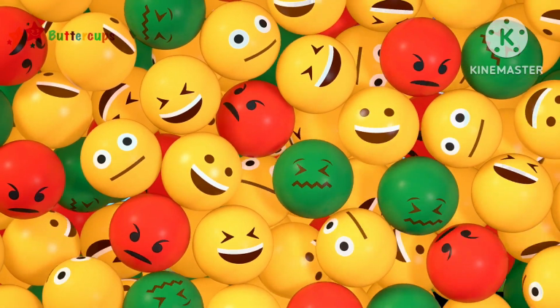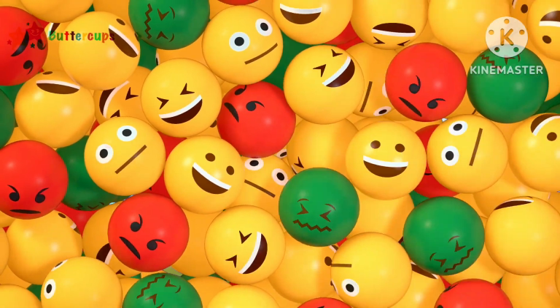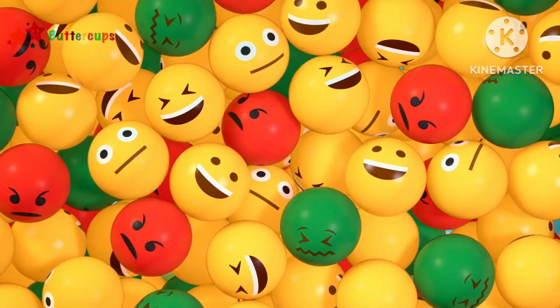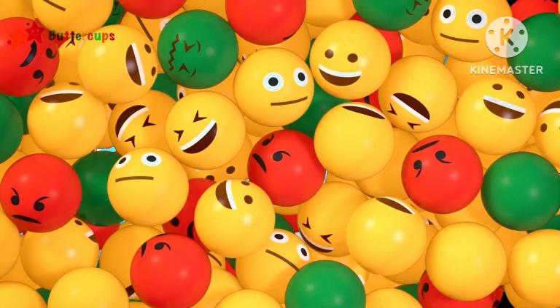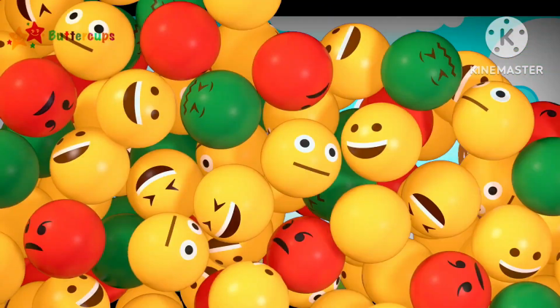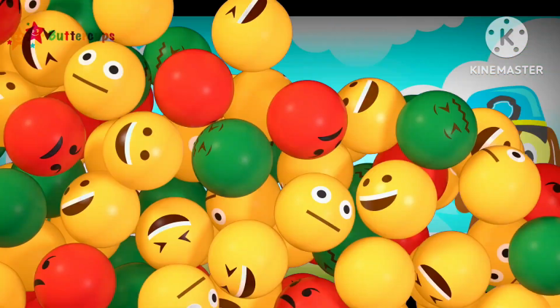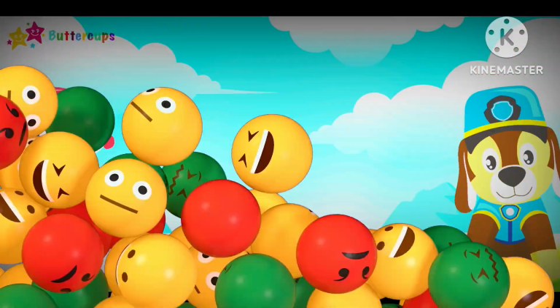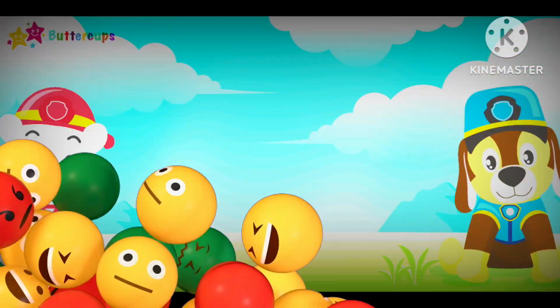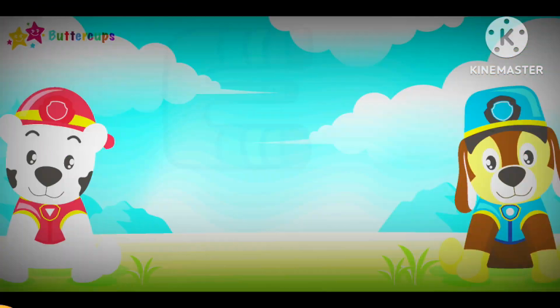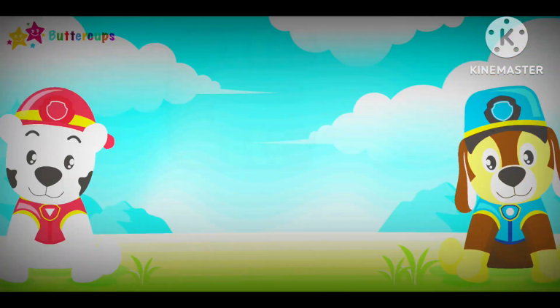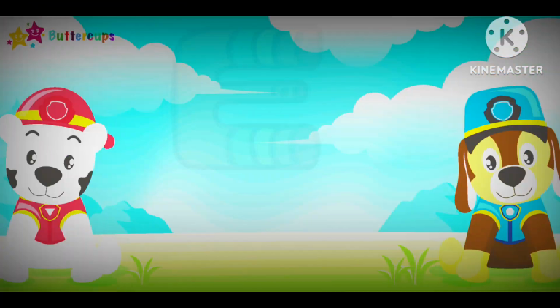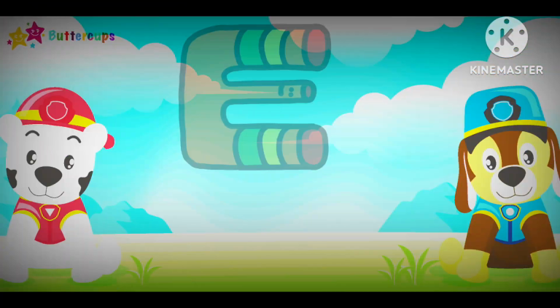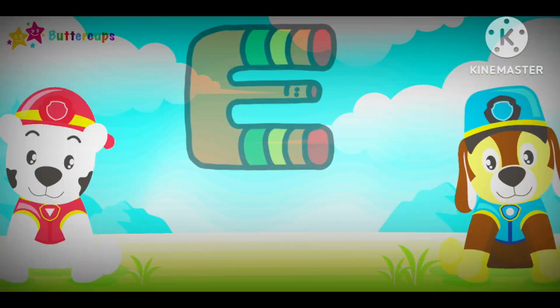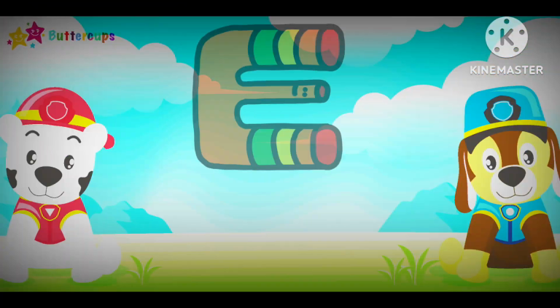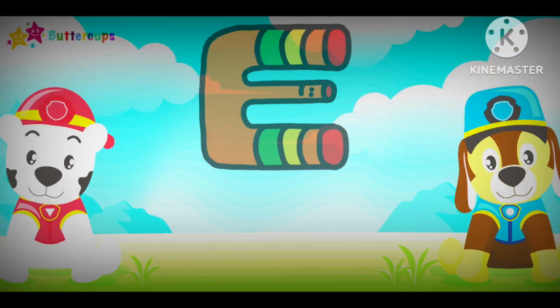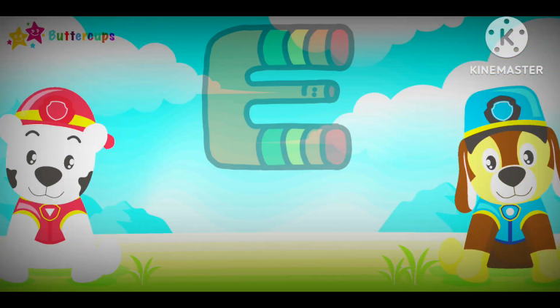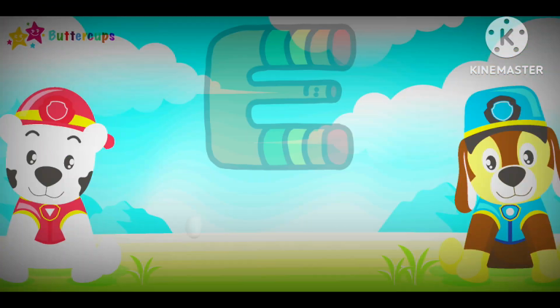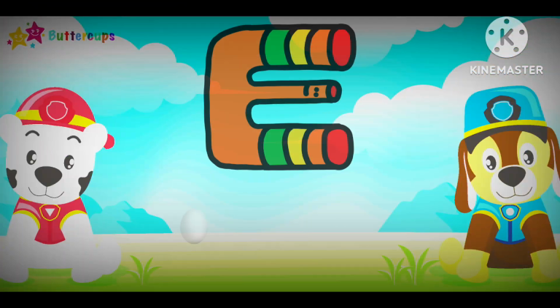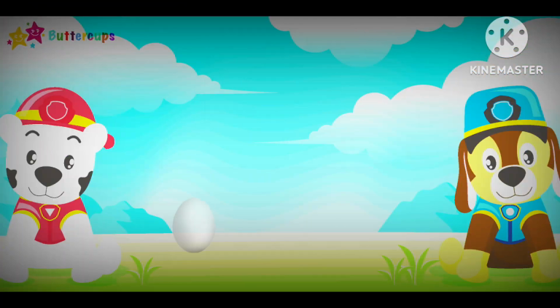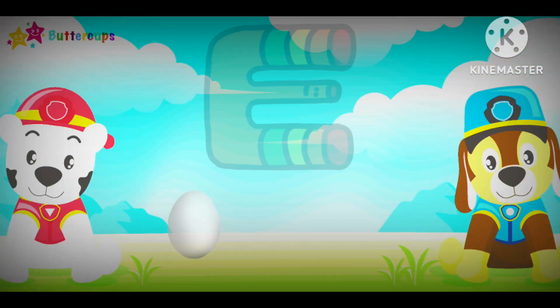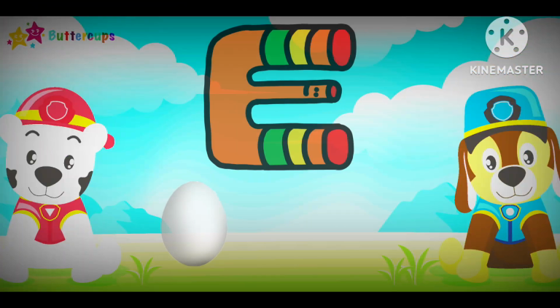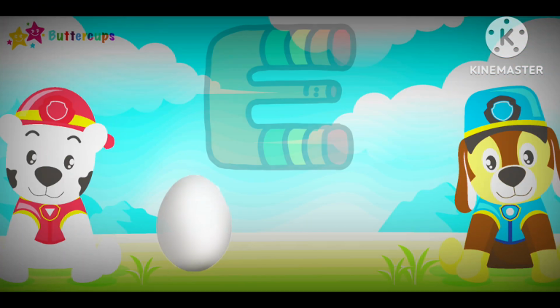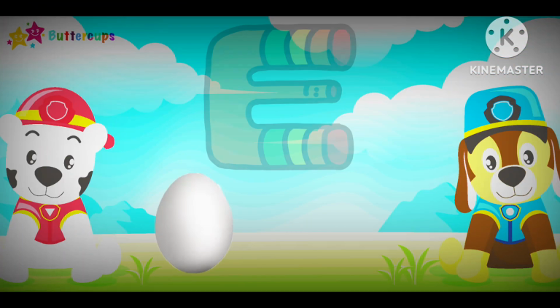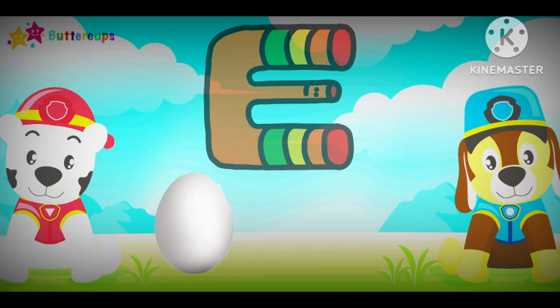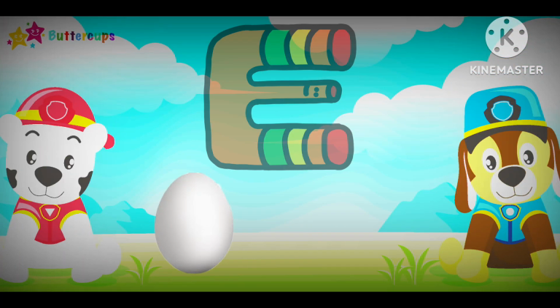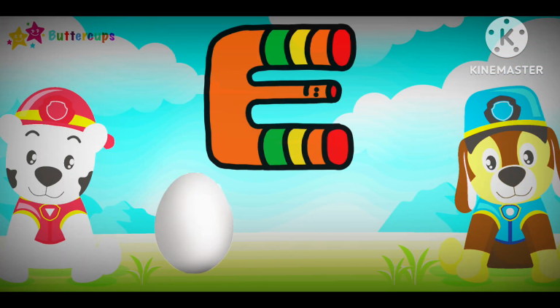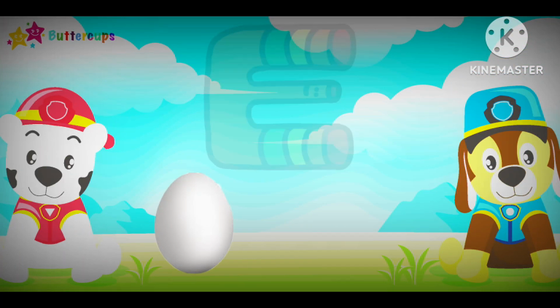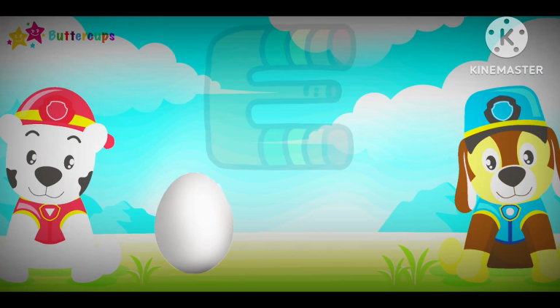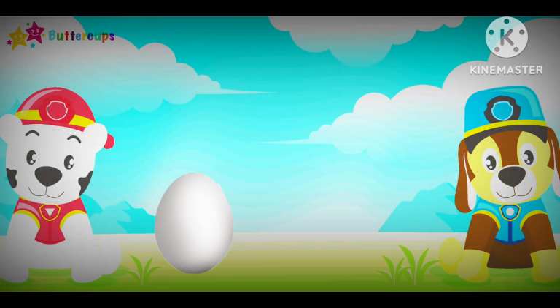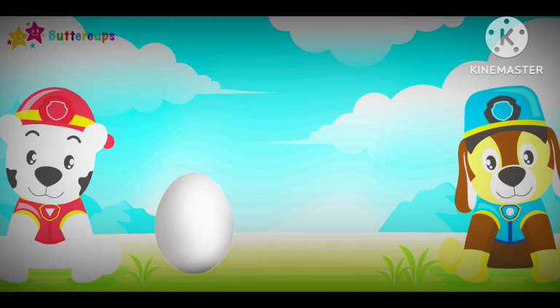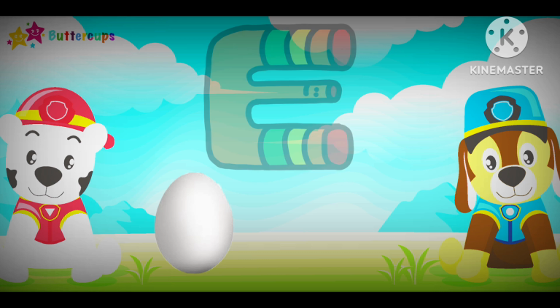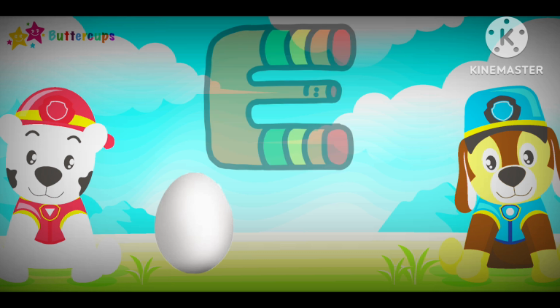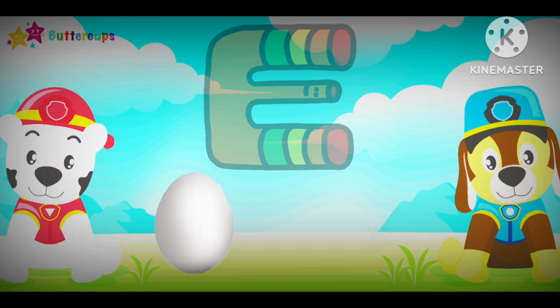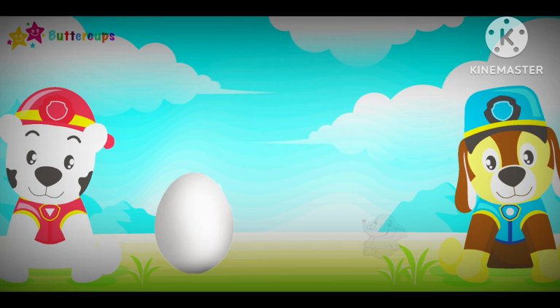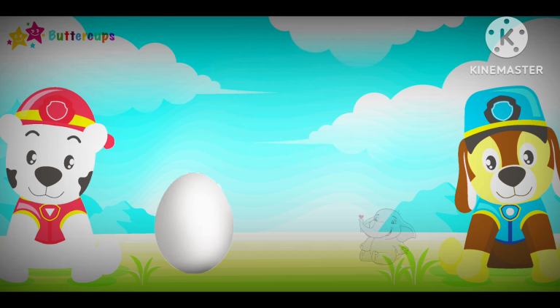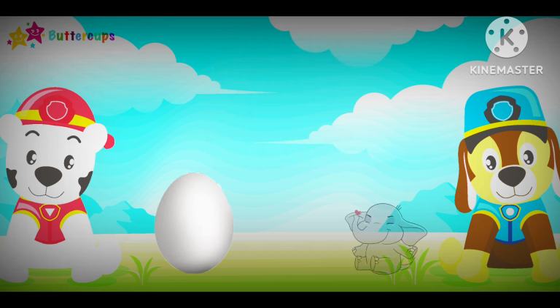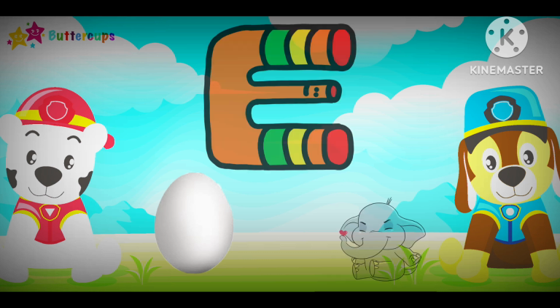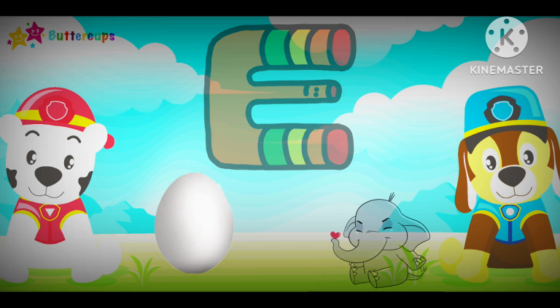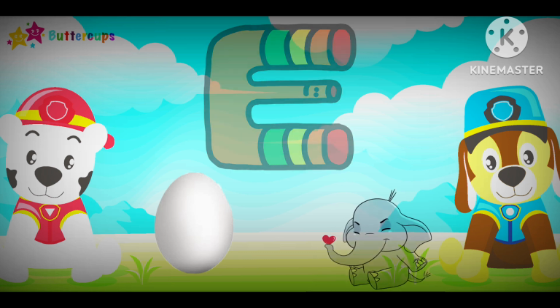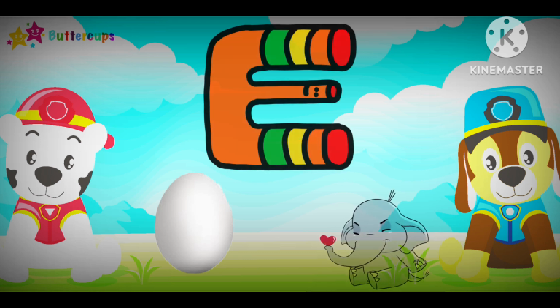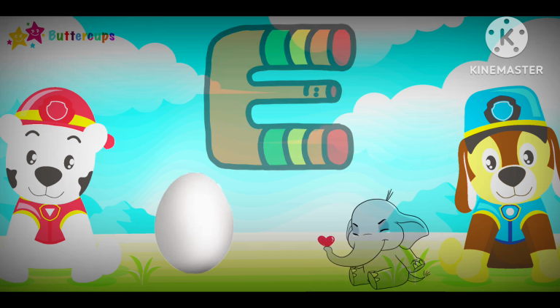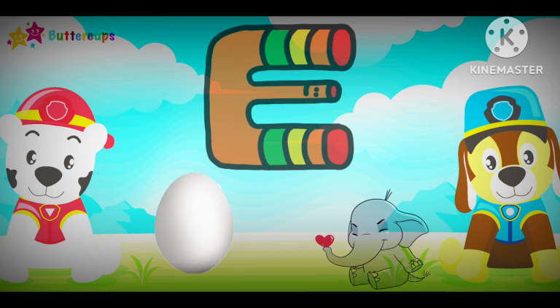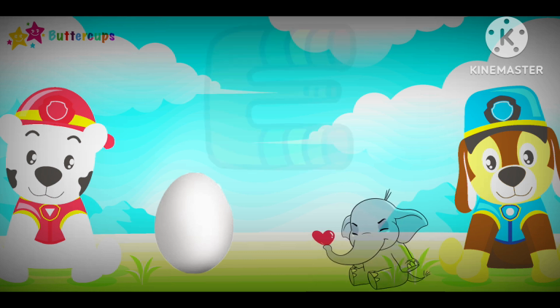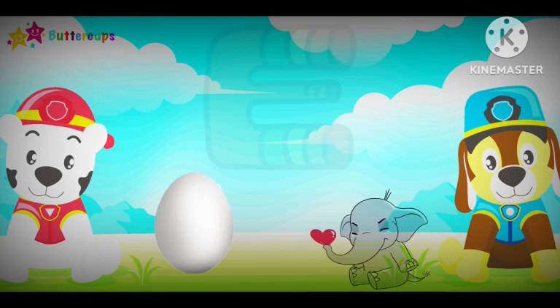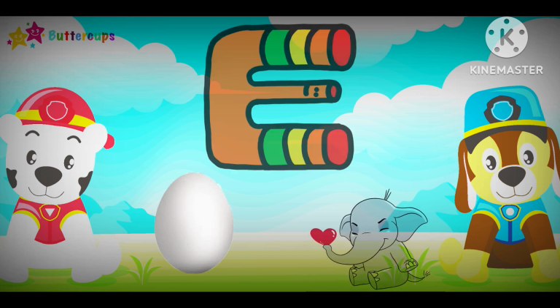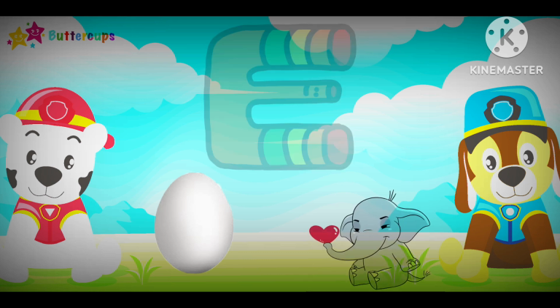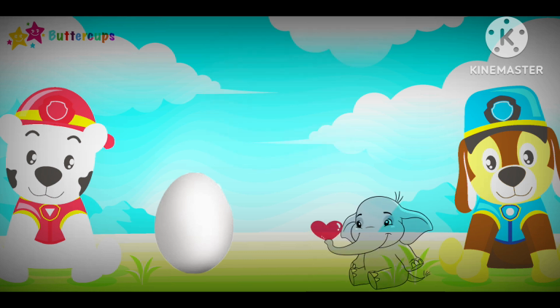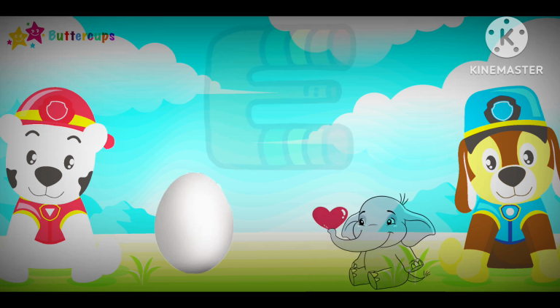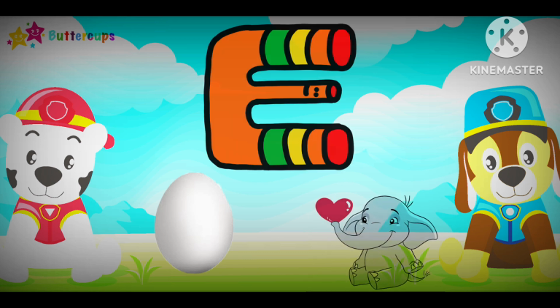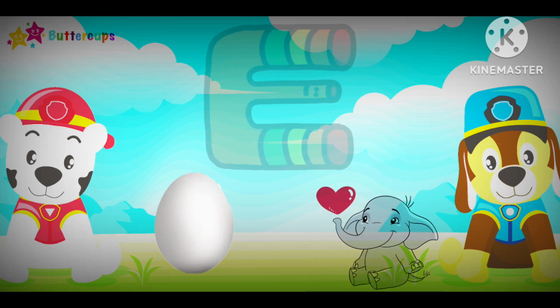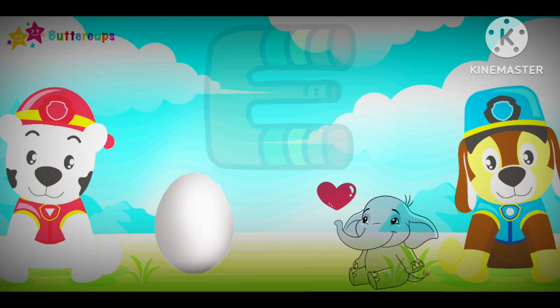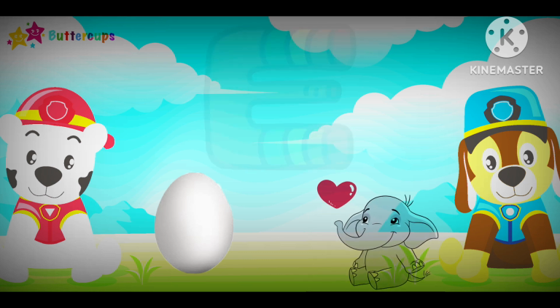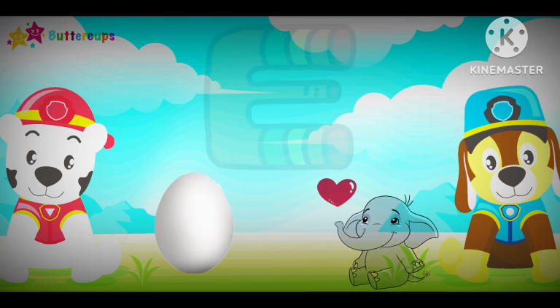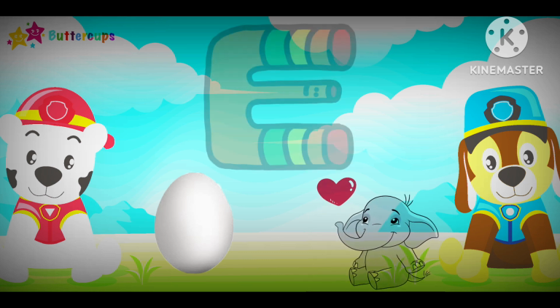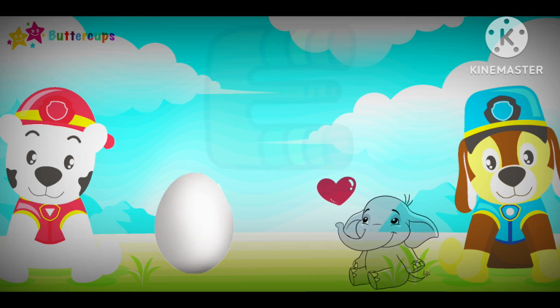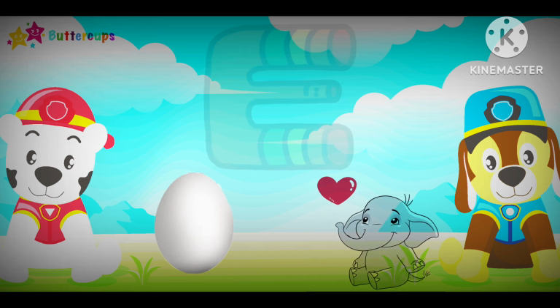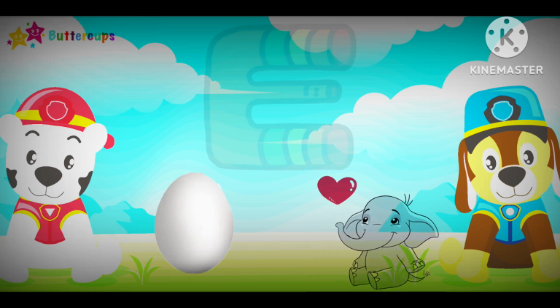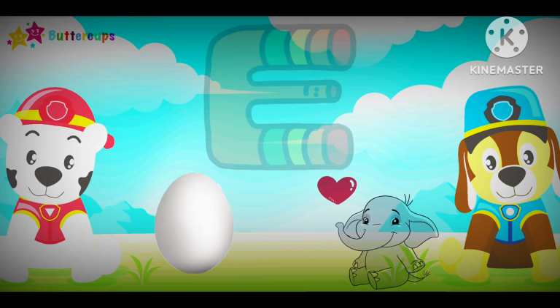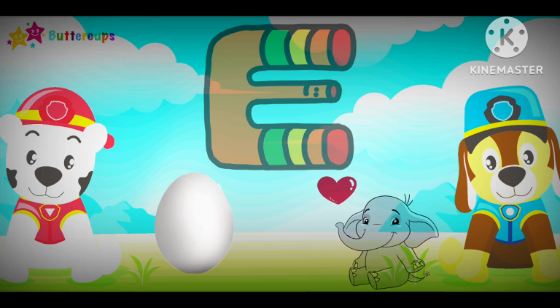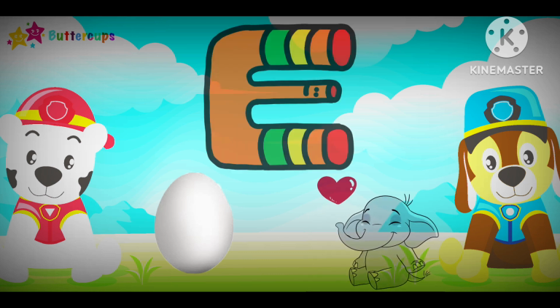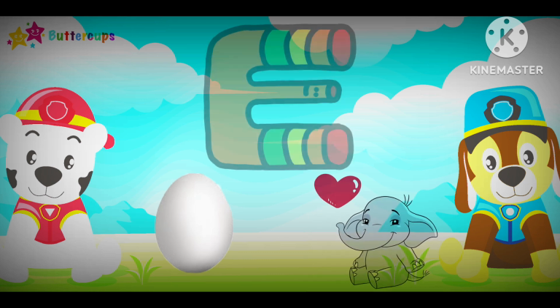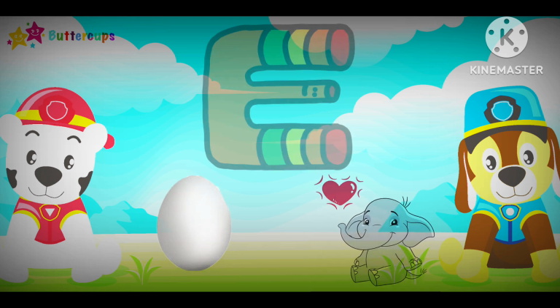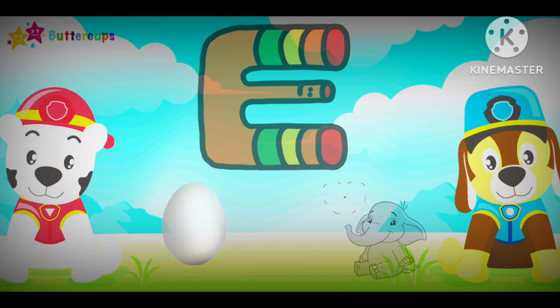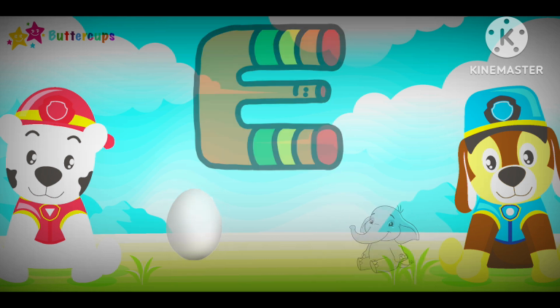E for Egg and E for Elephant. A-A-A. A-A-A.